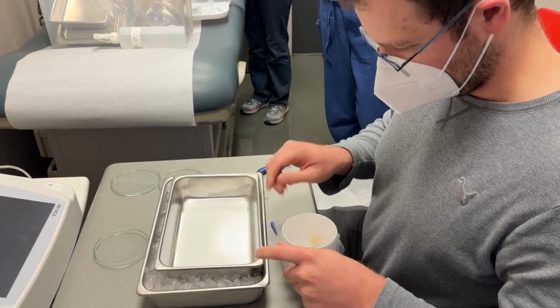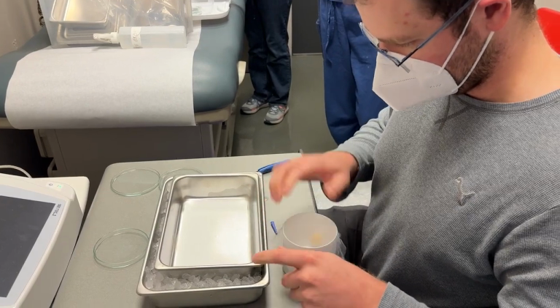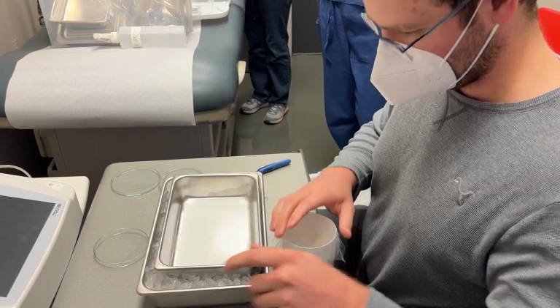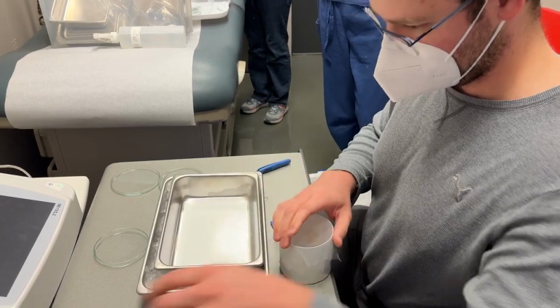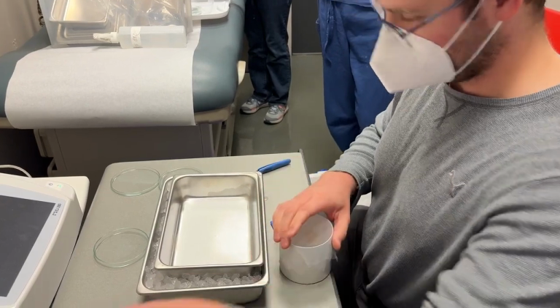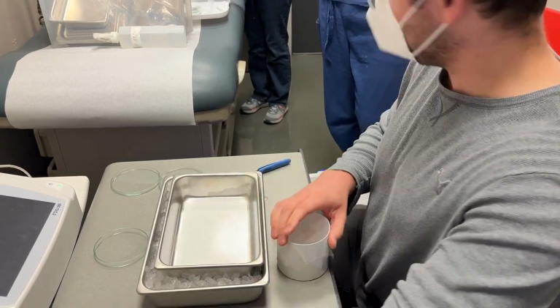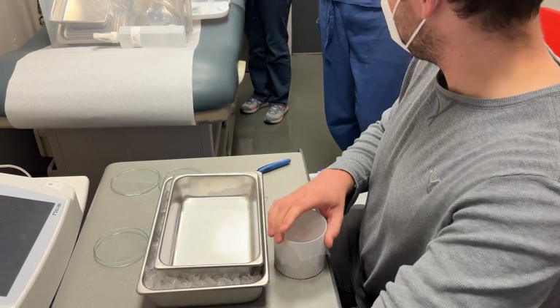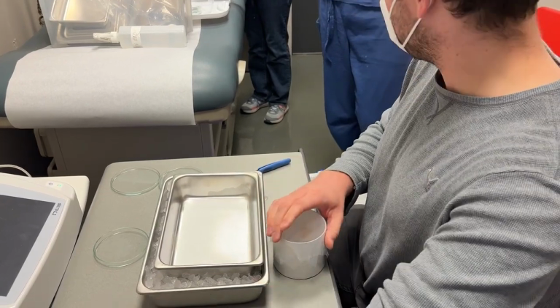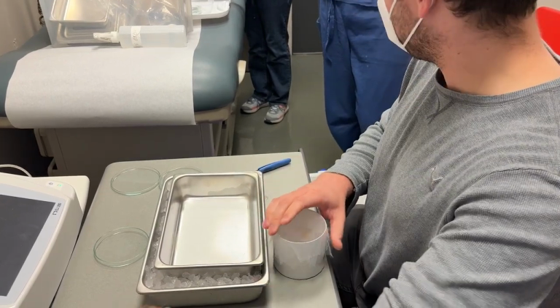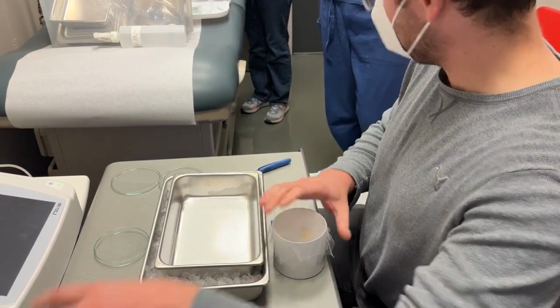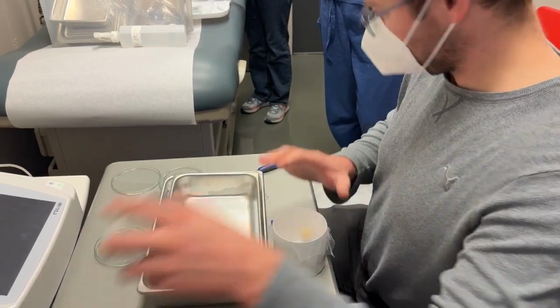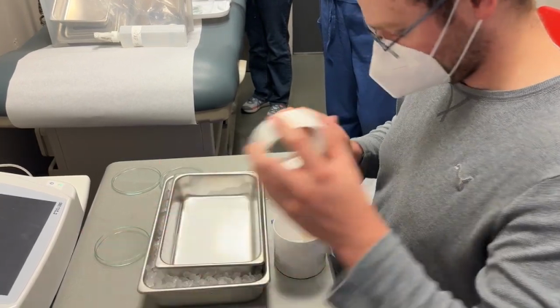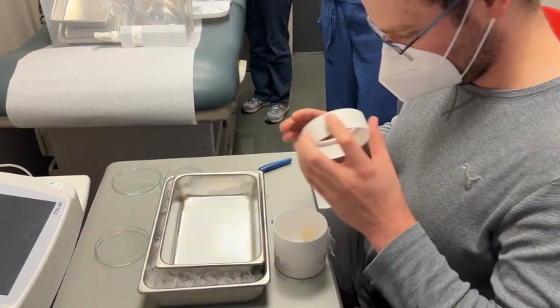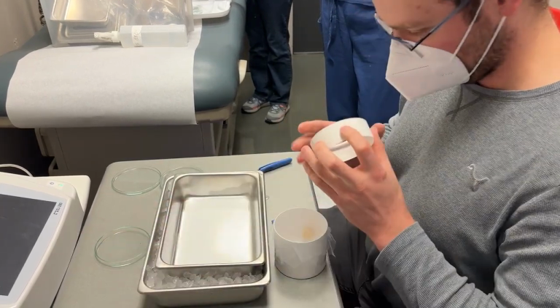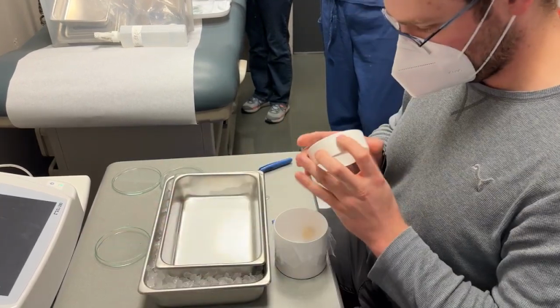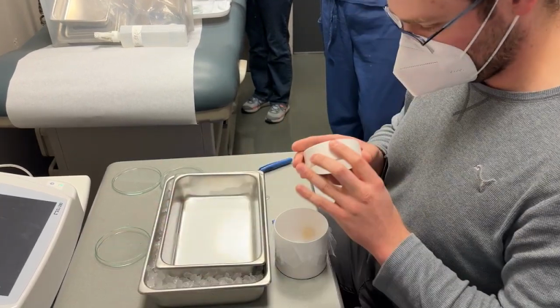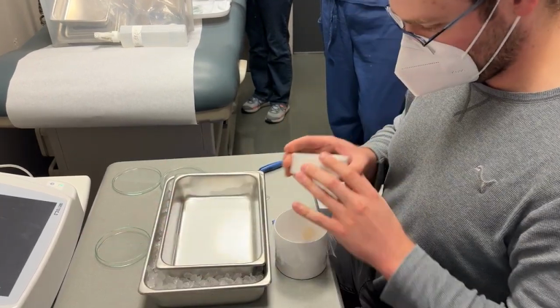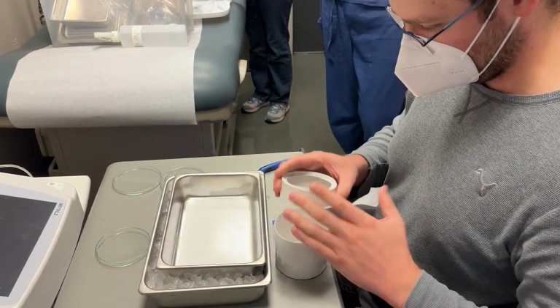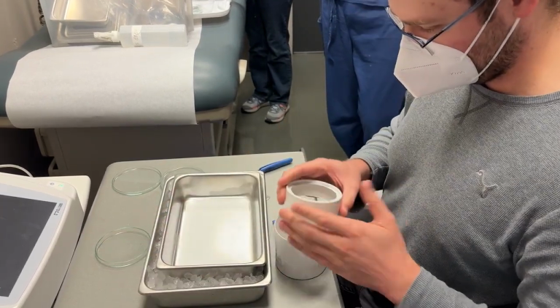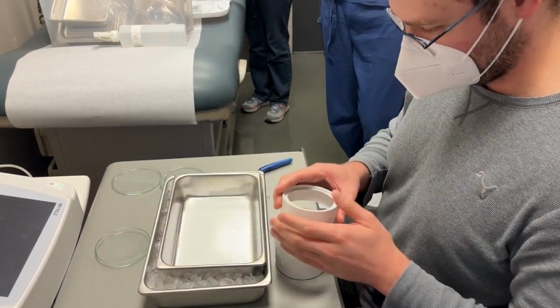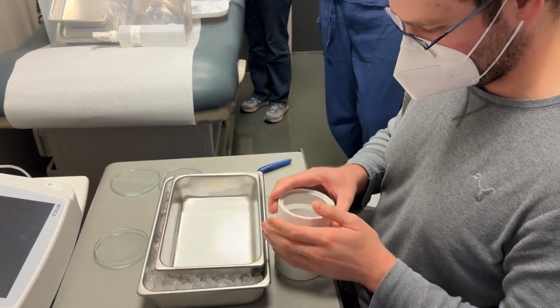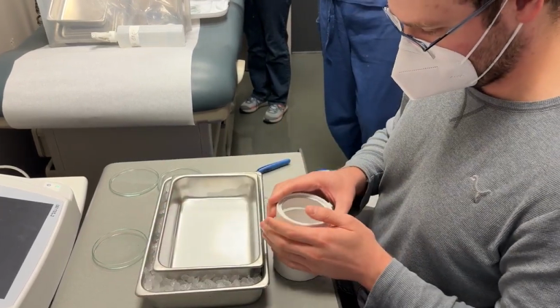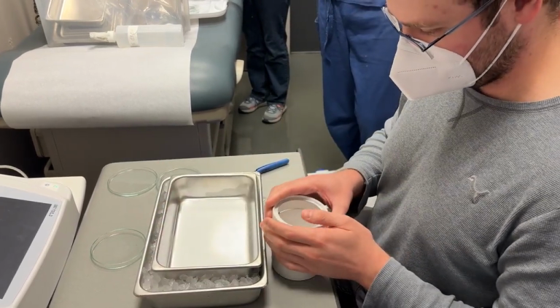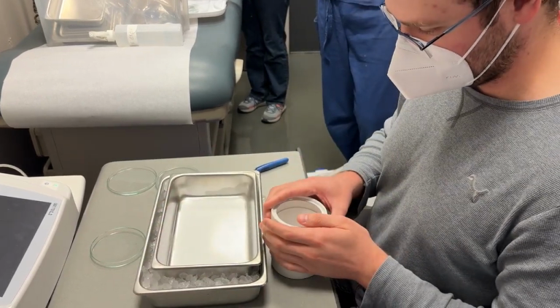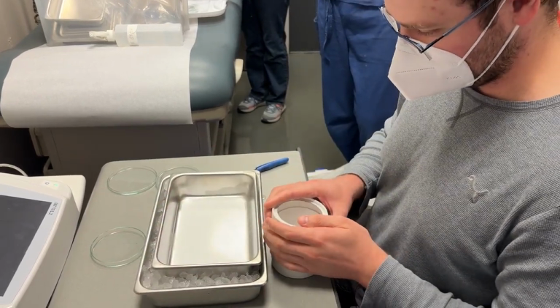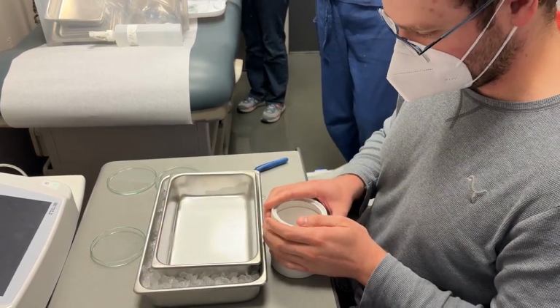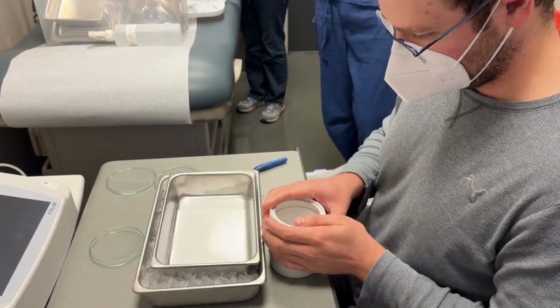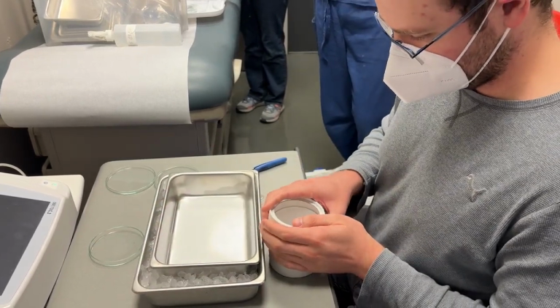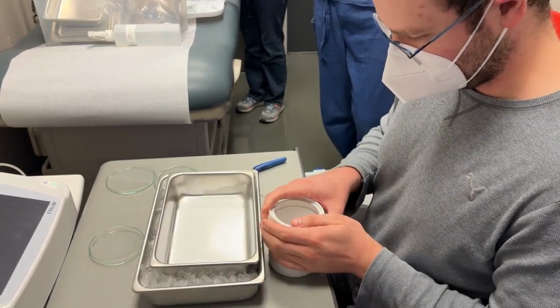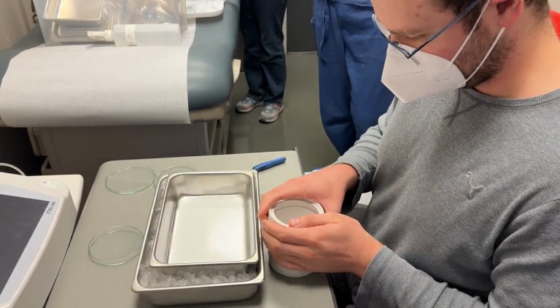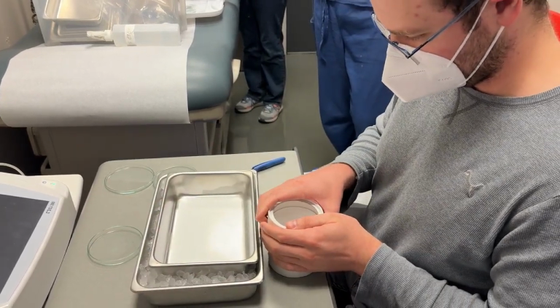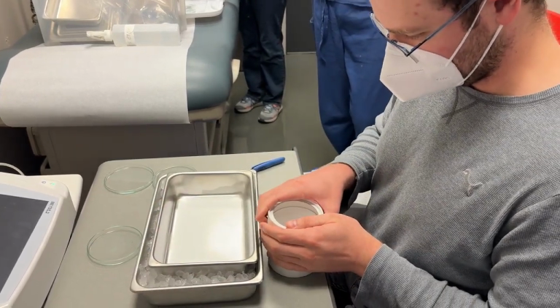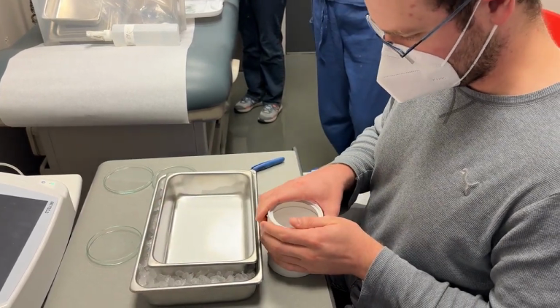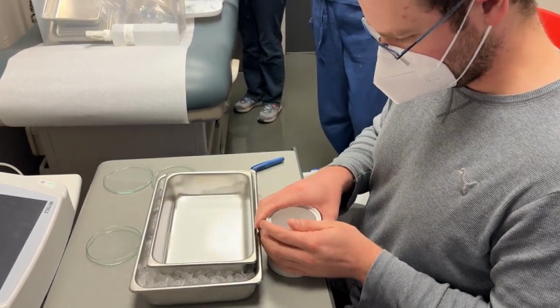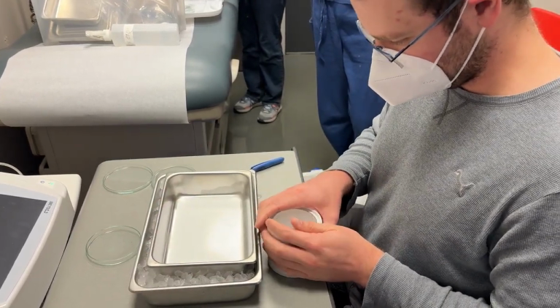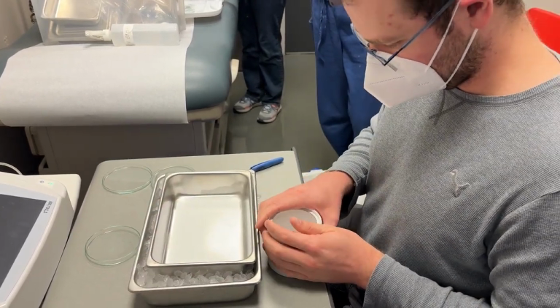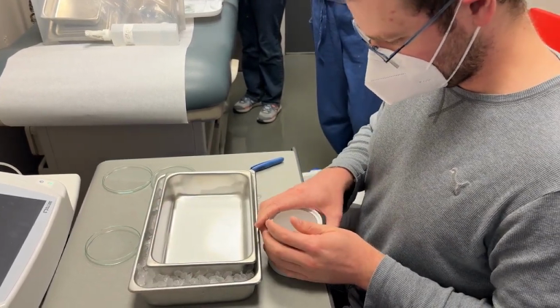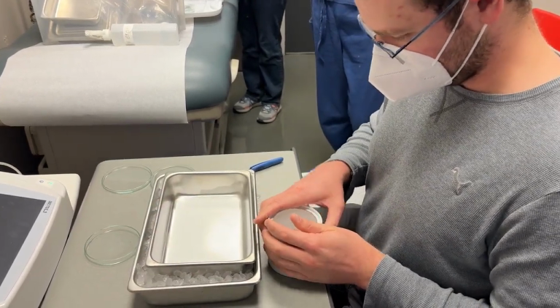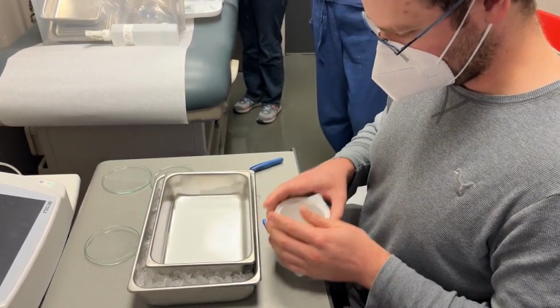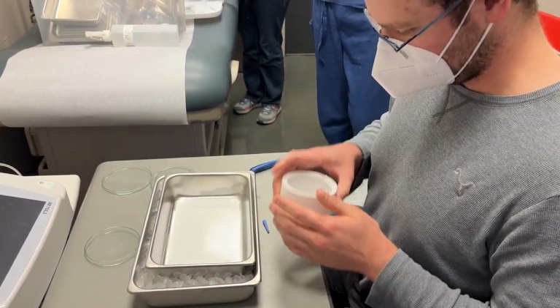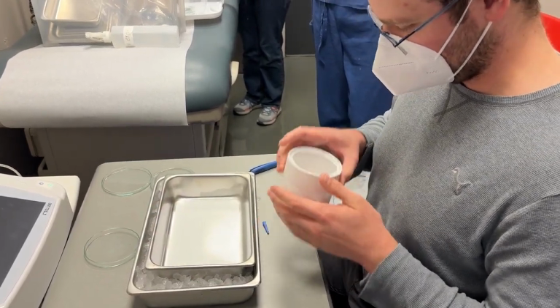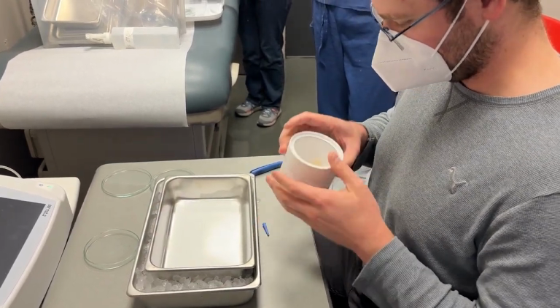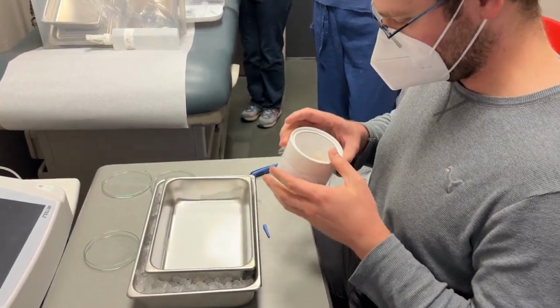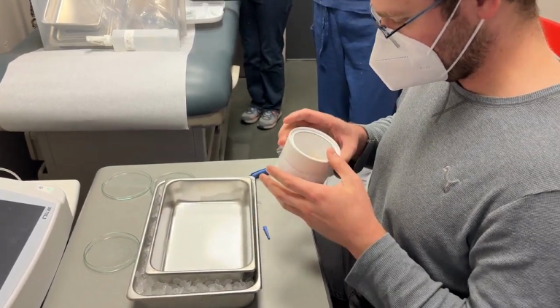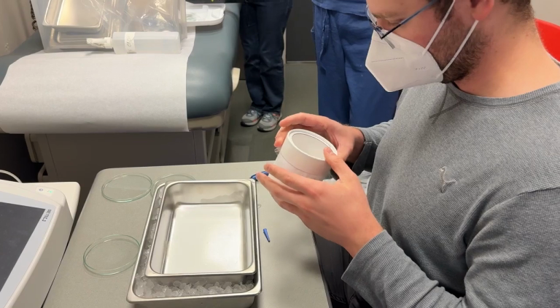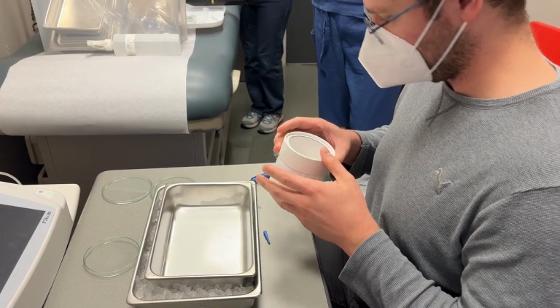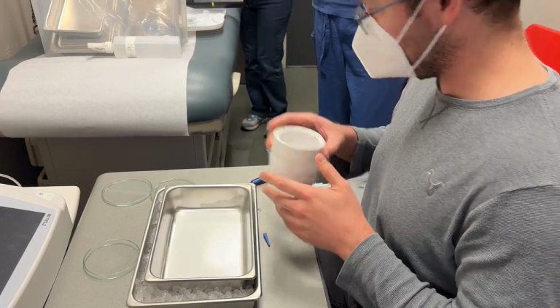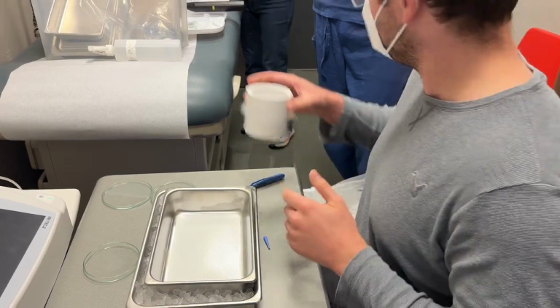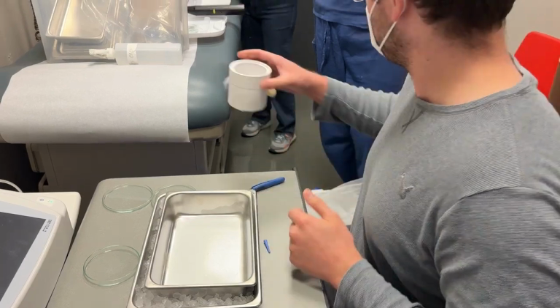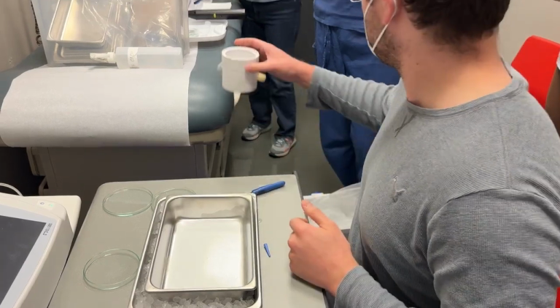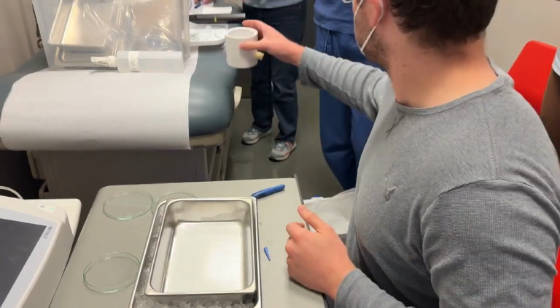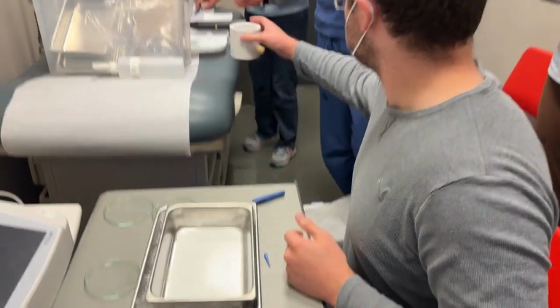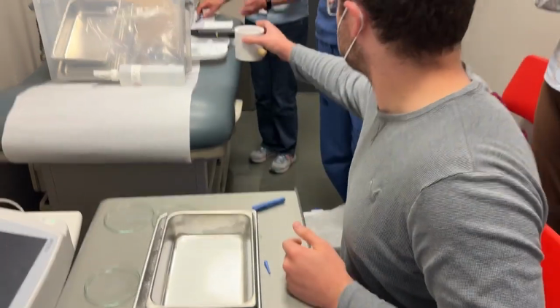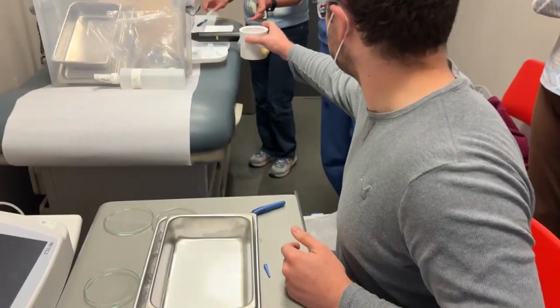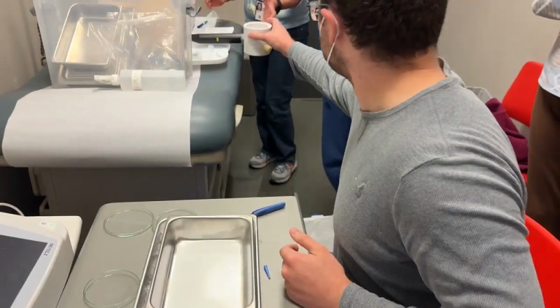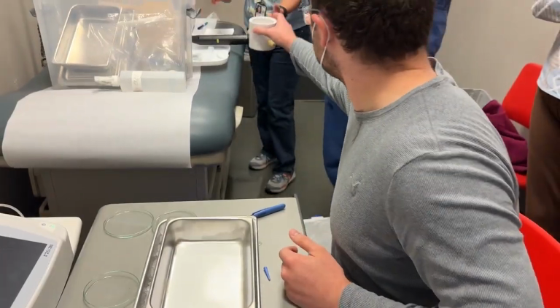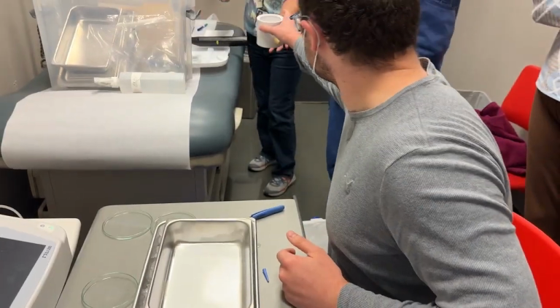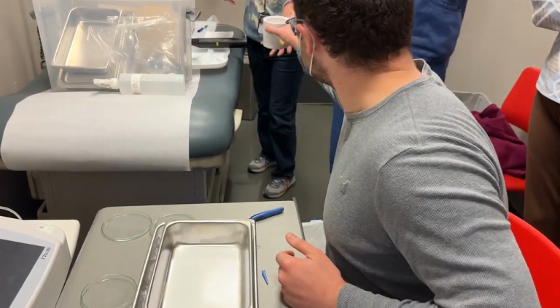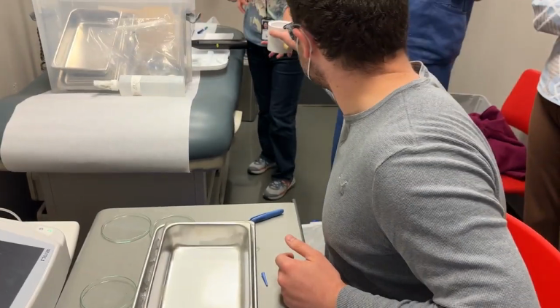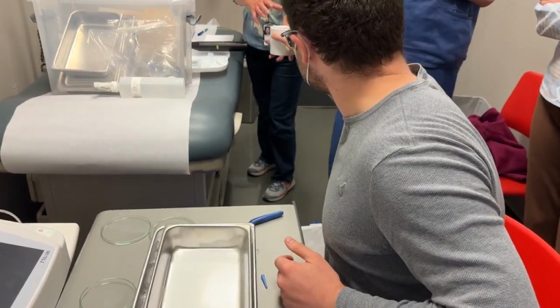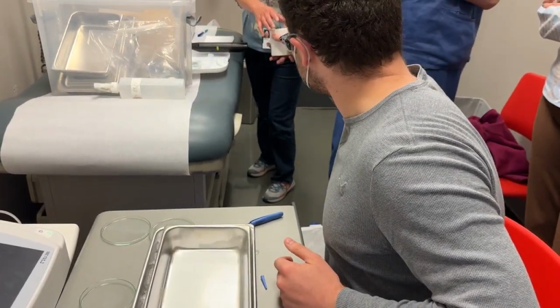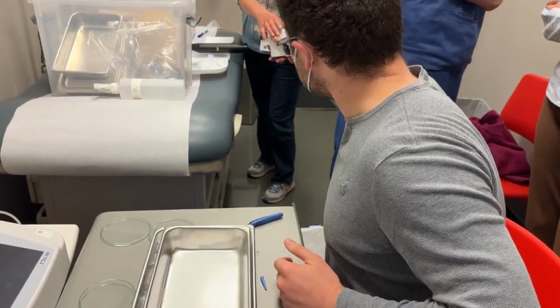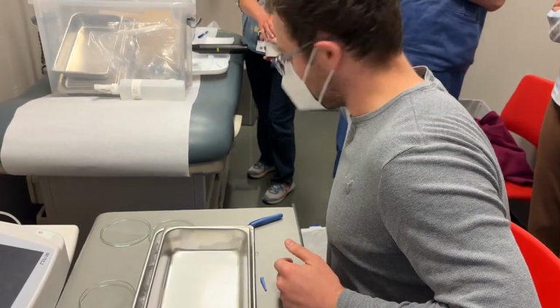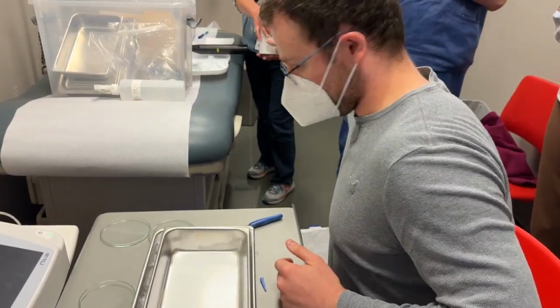It's going to get a biohazard label, and we are going to take care of it for 14 days, and then we will determine if it is infected or not.